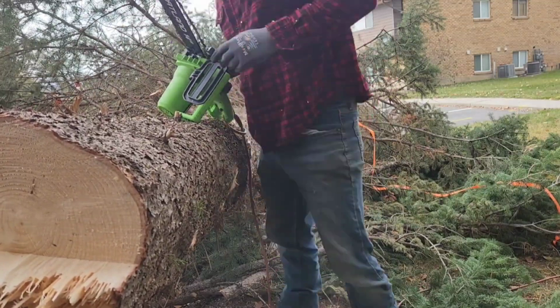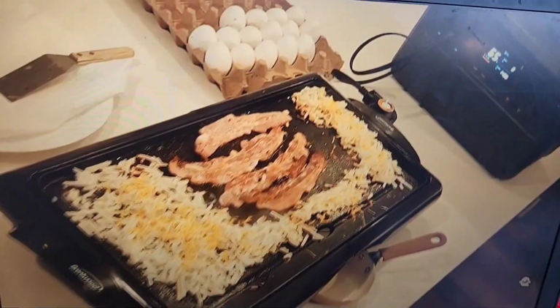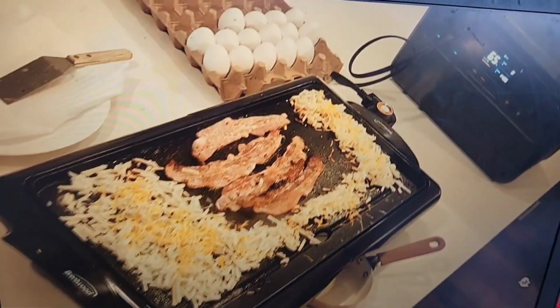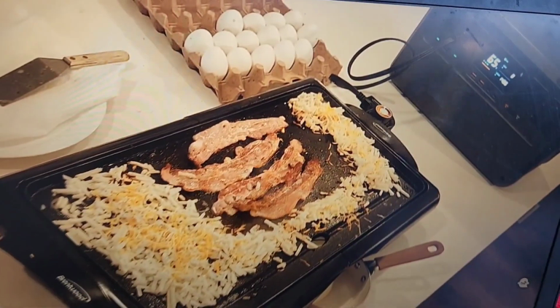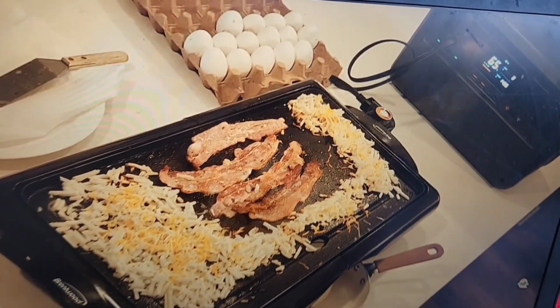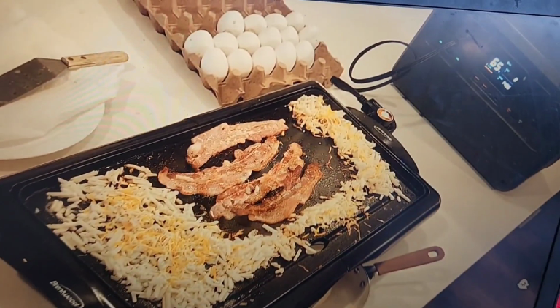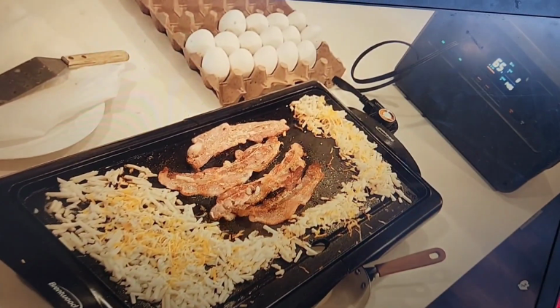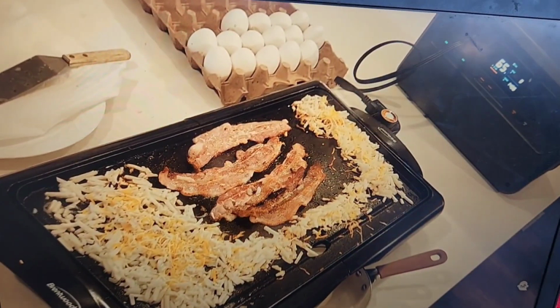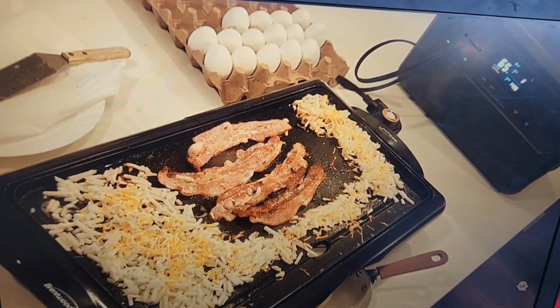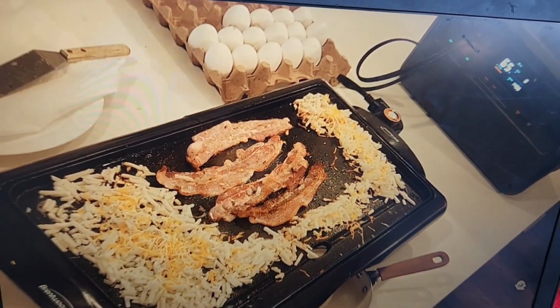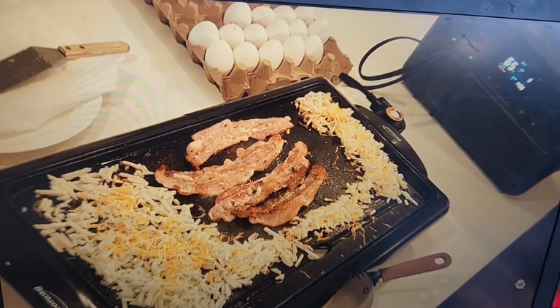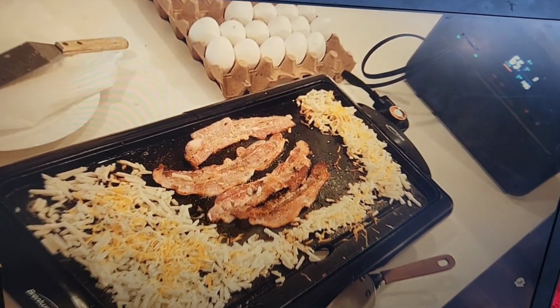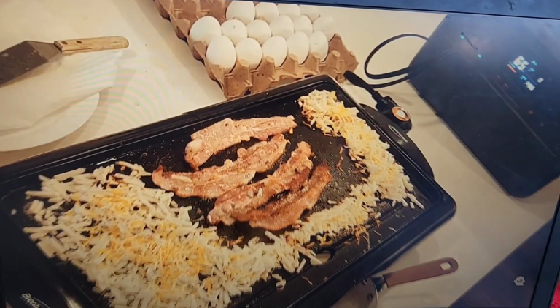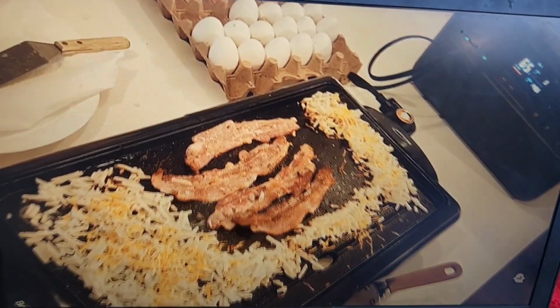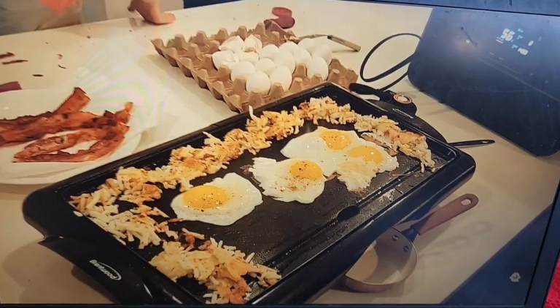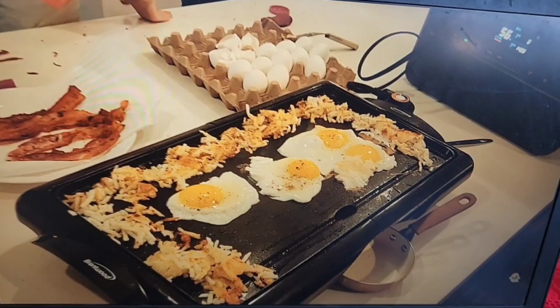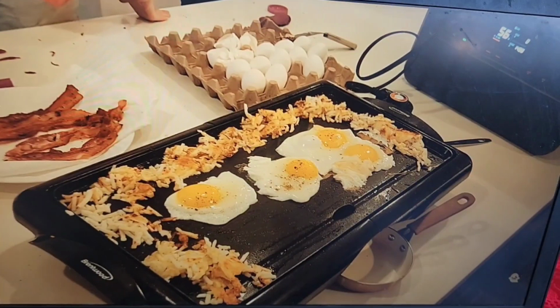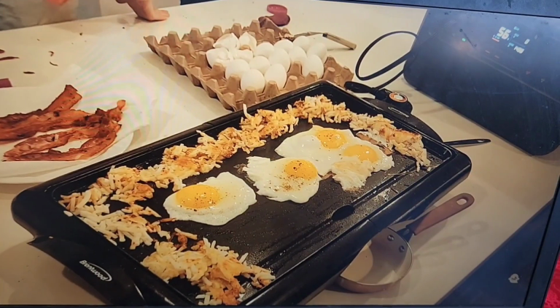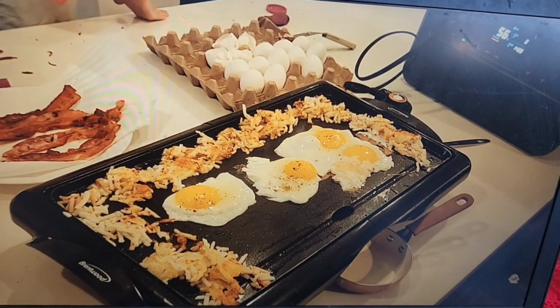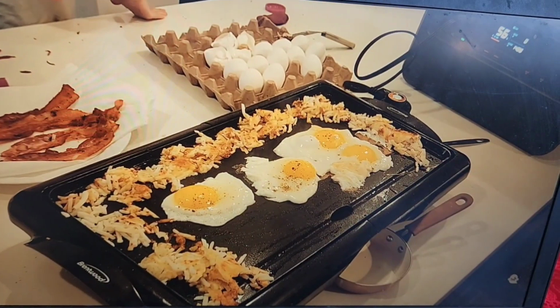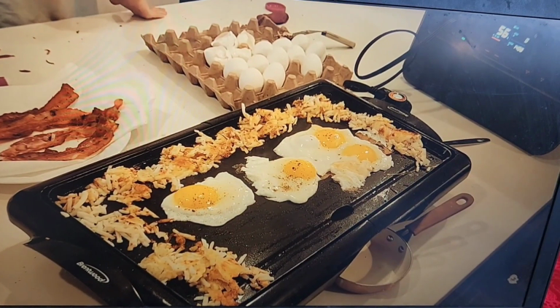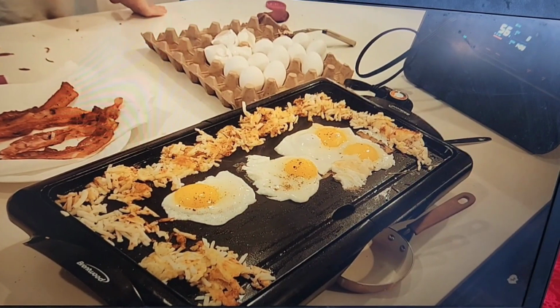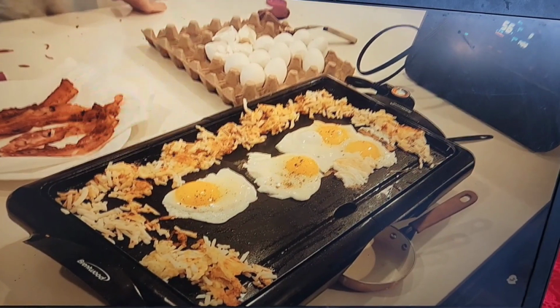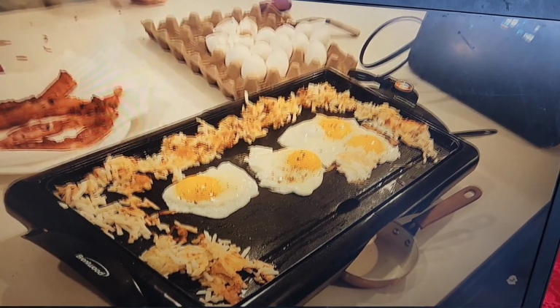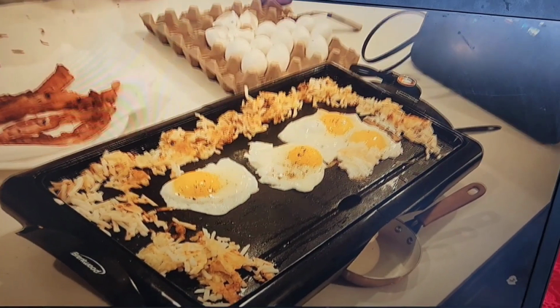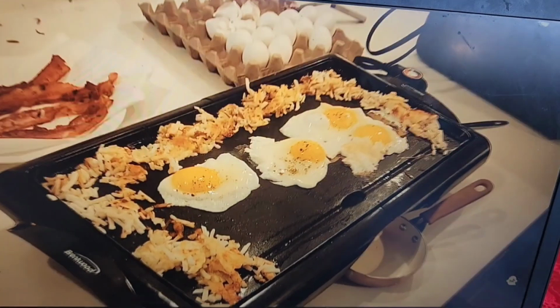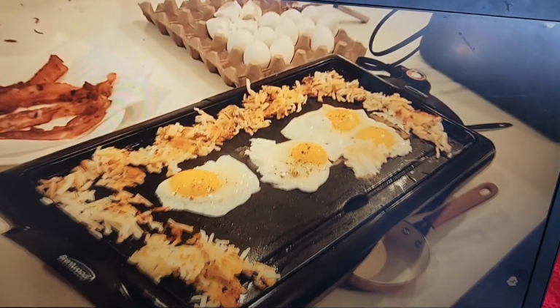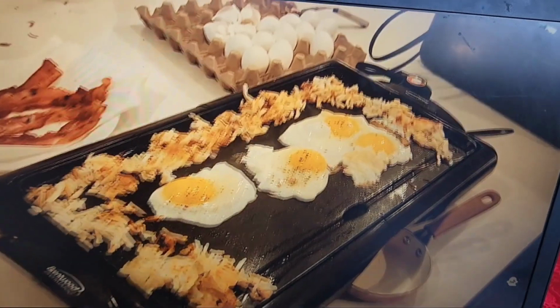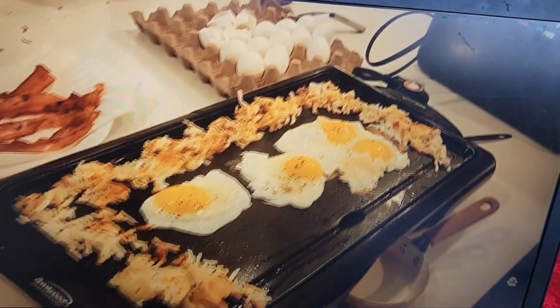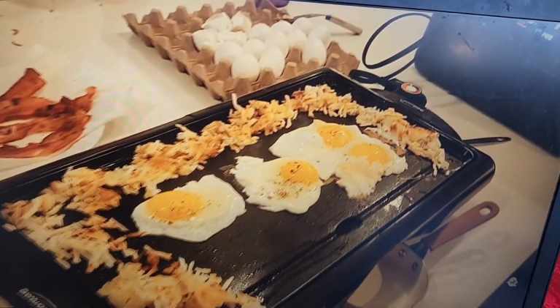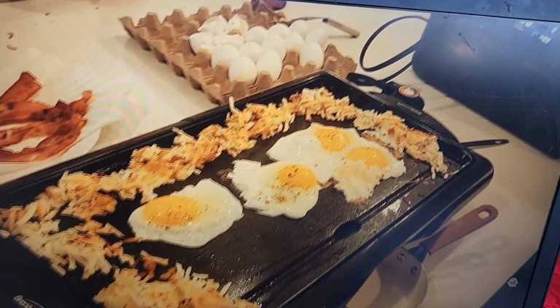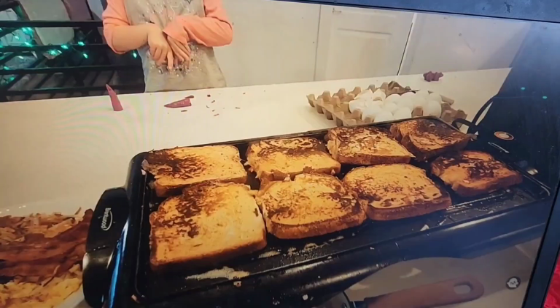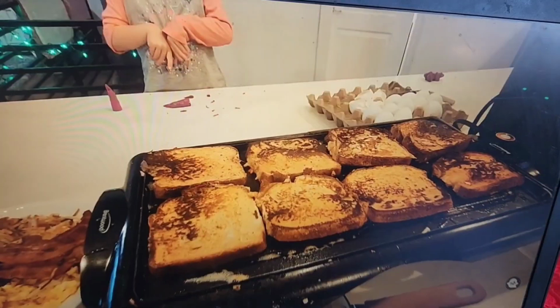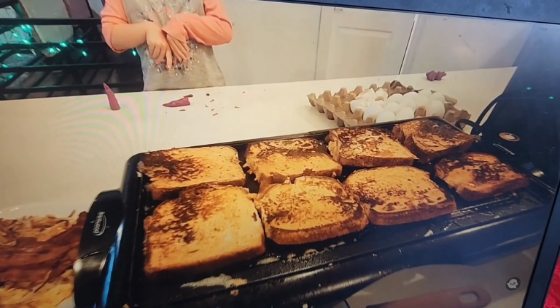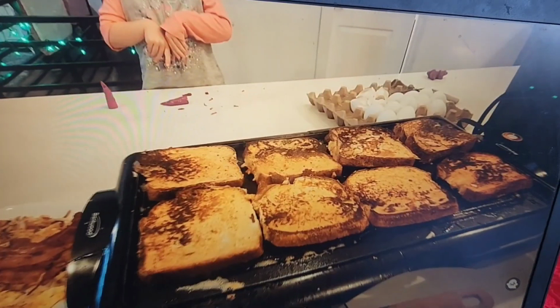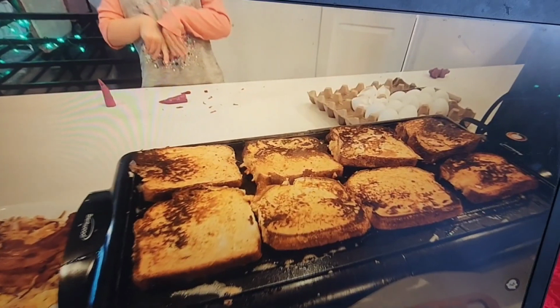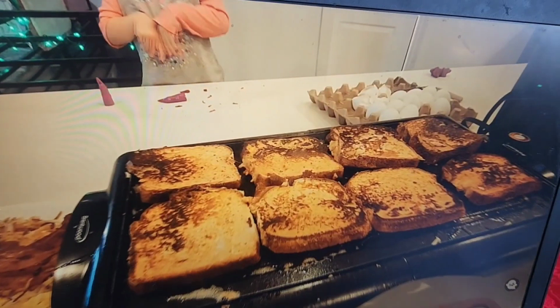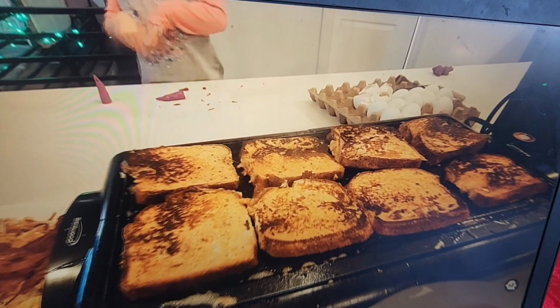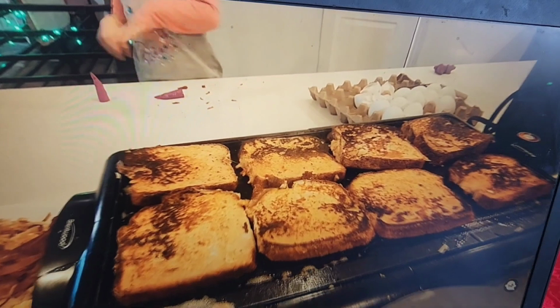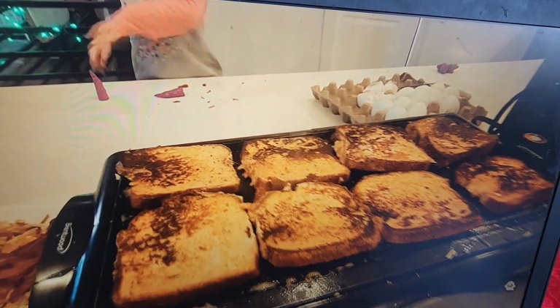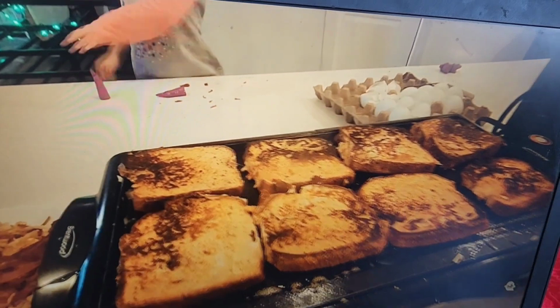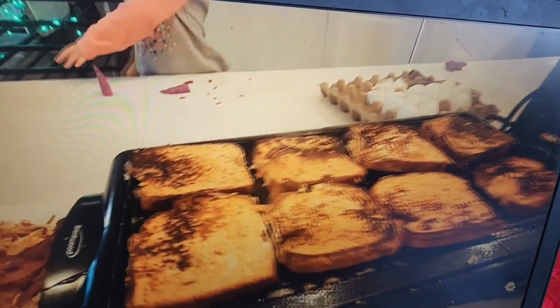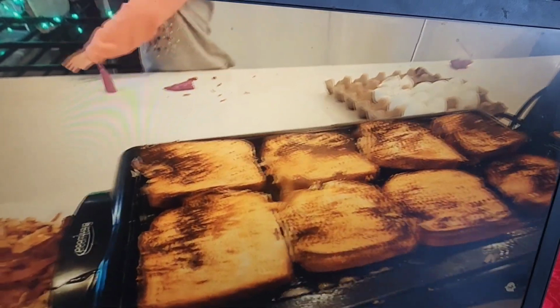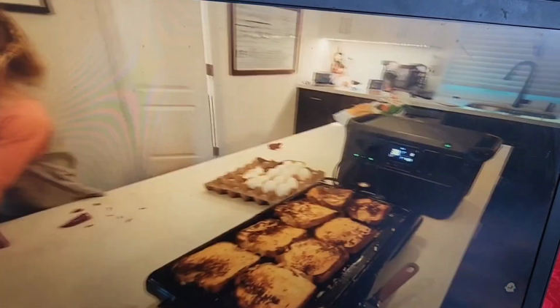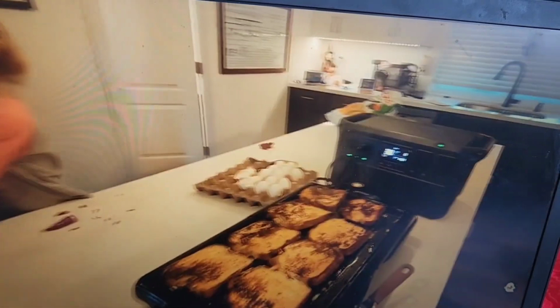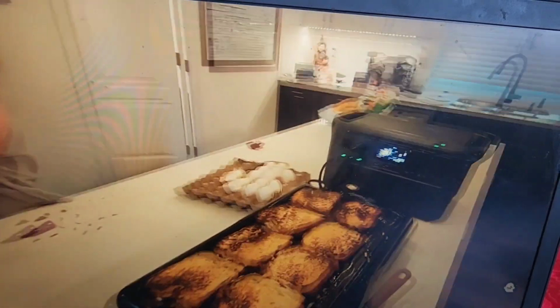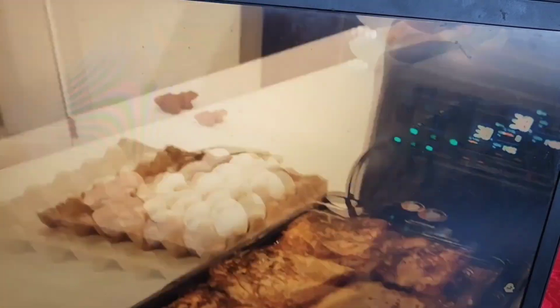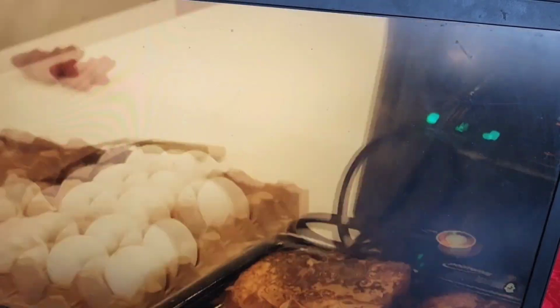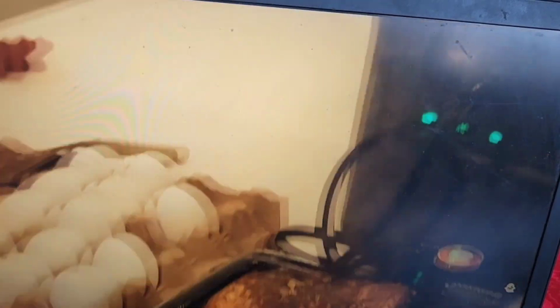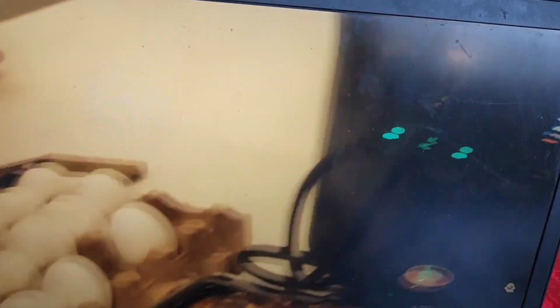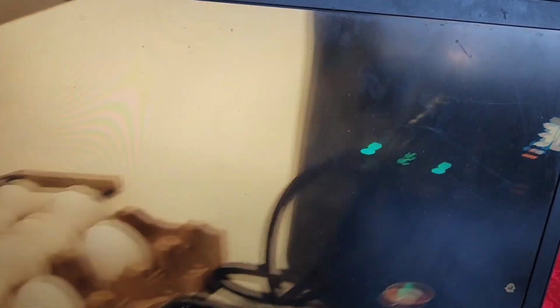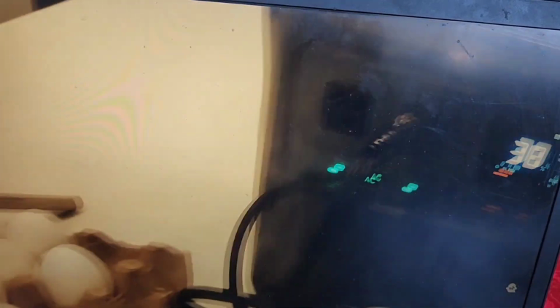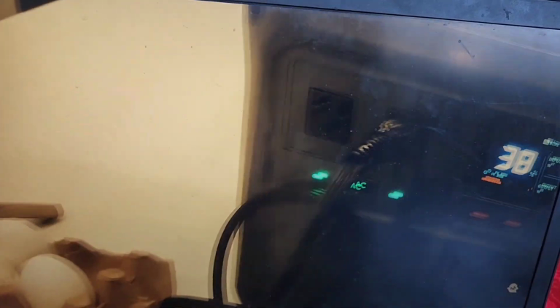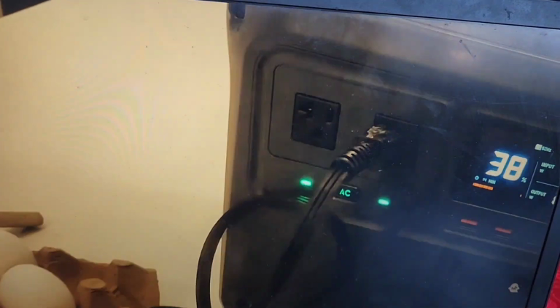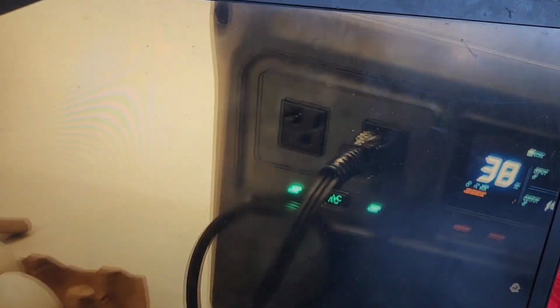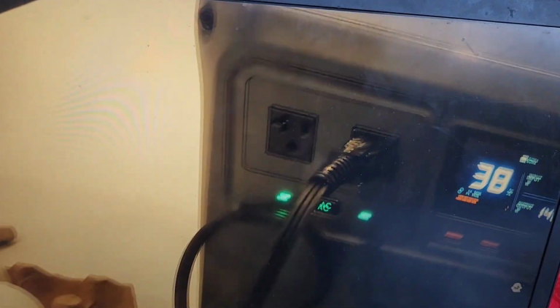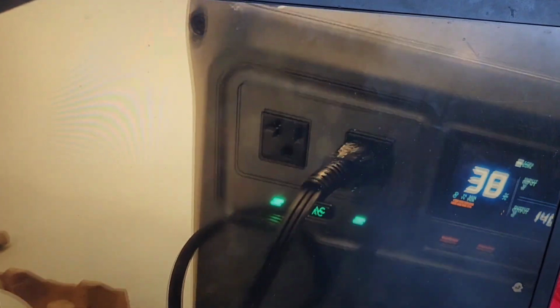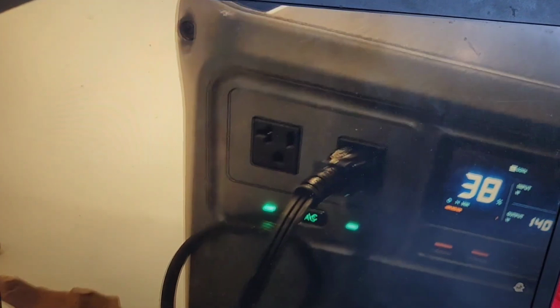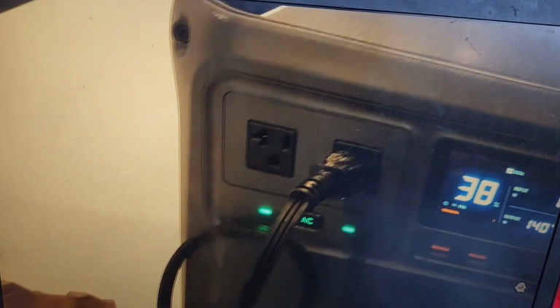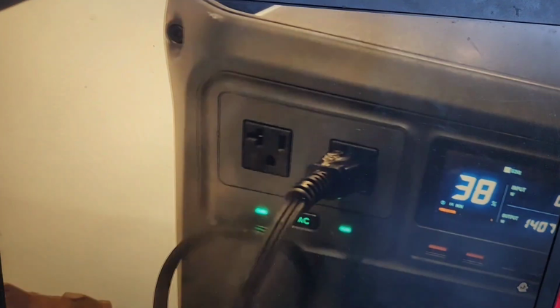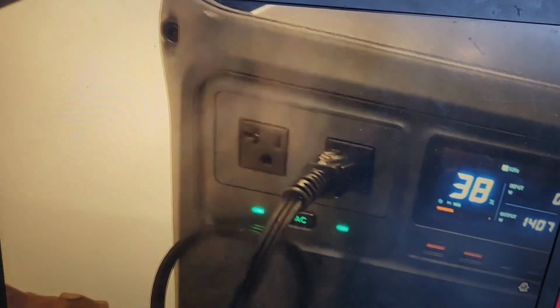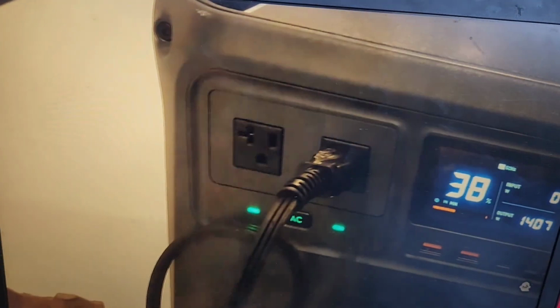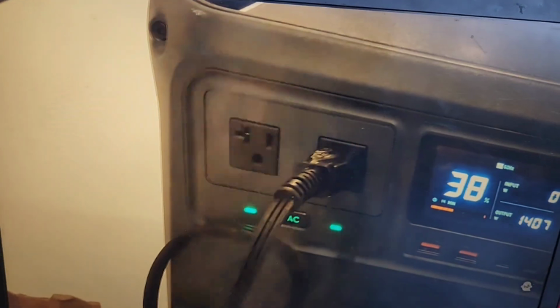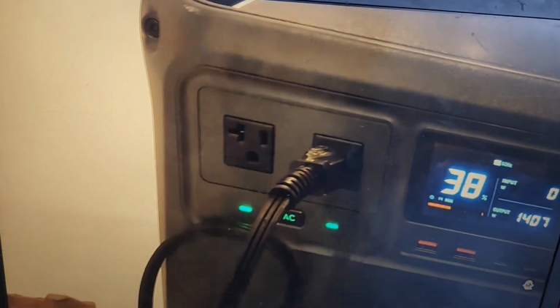I cooked a large breakfast for my family with bacon, eggs, hash browns, and French toast, and I still had 30% of my power left.